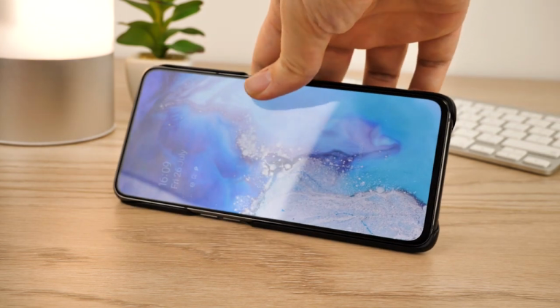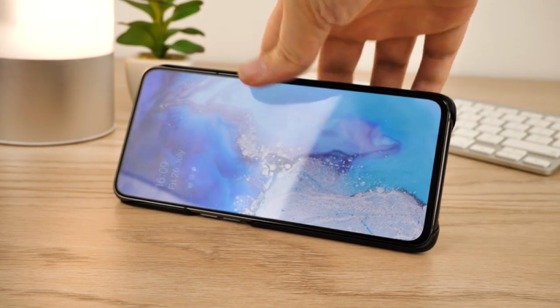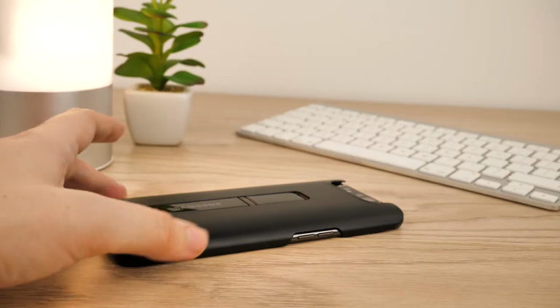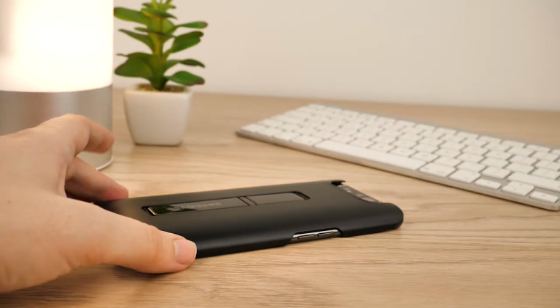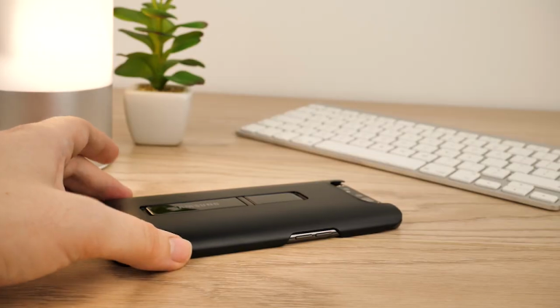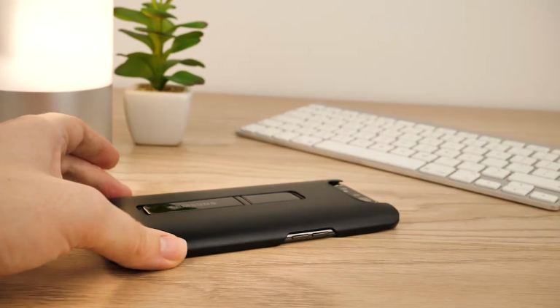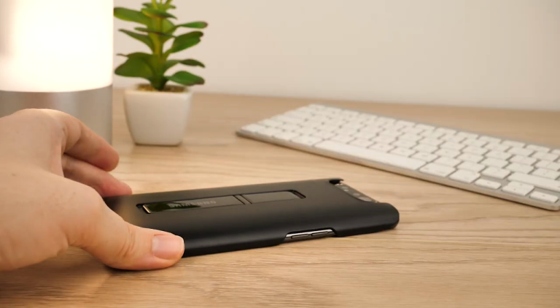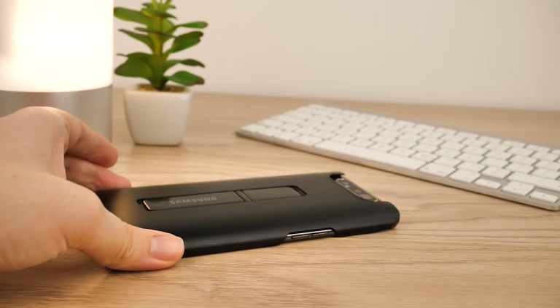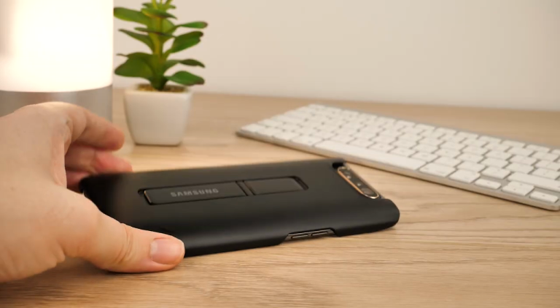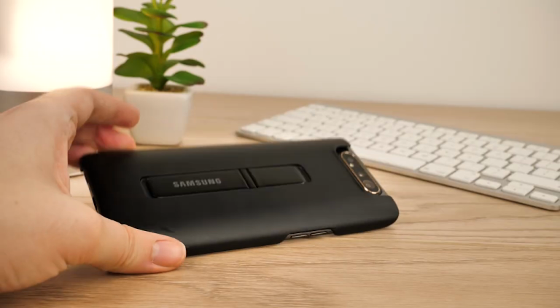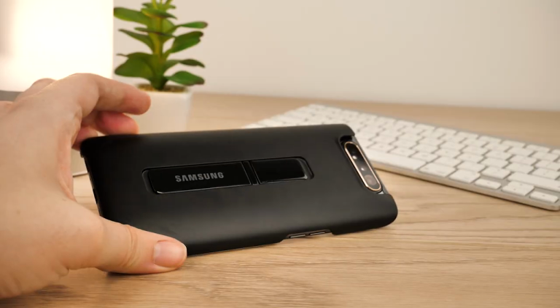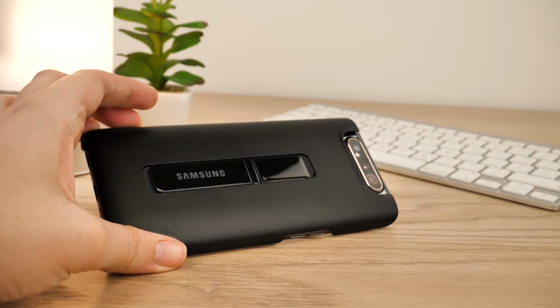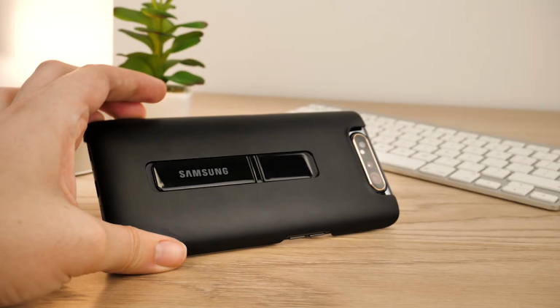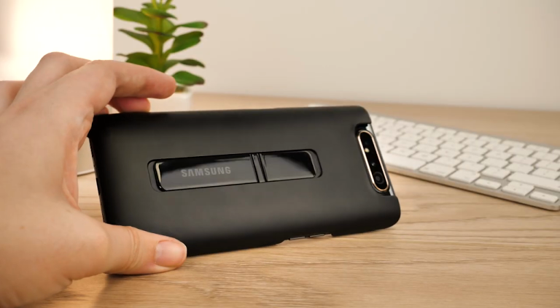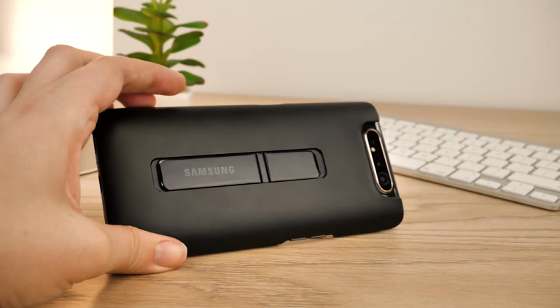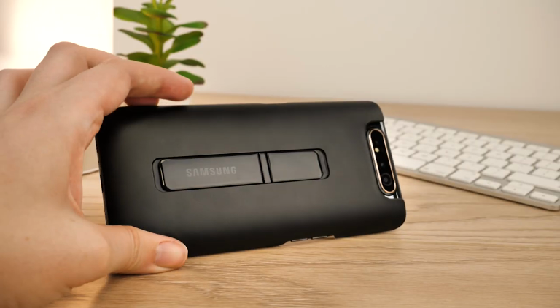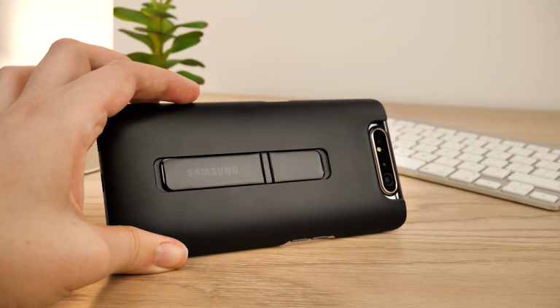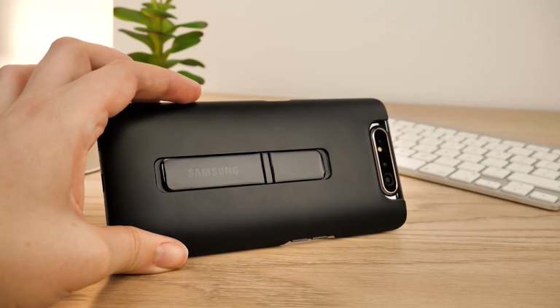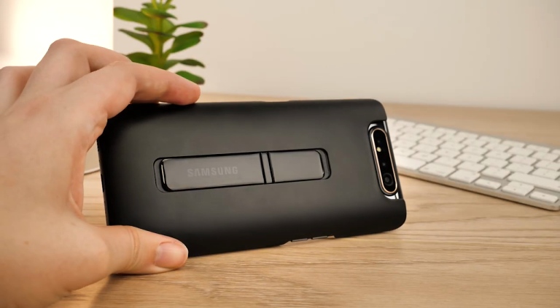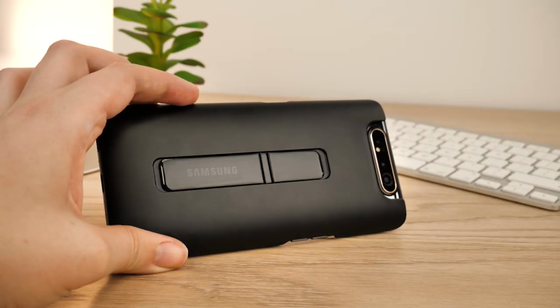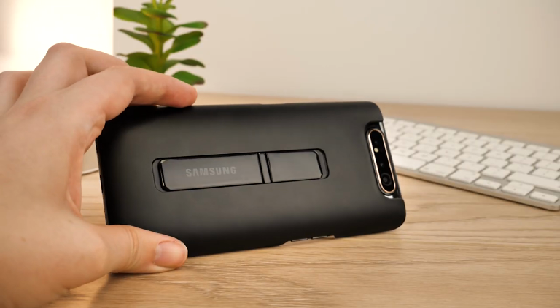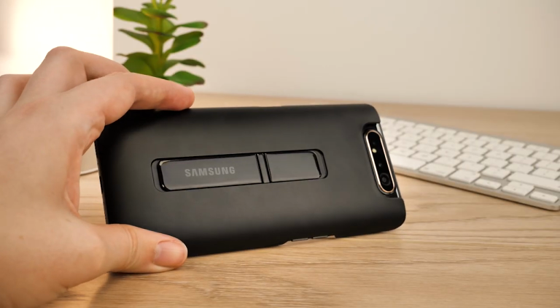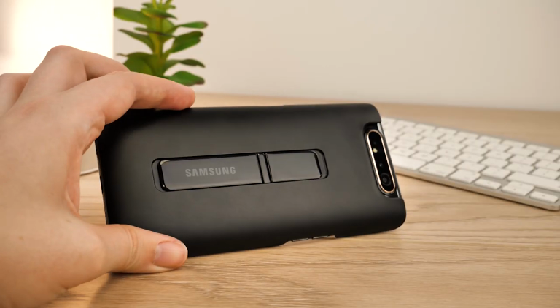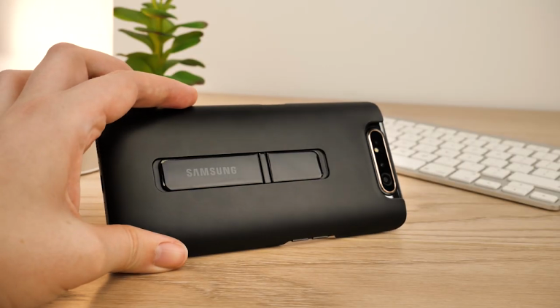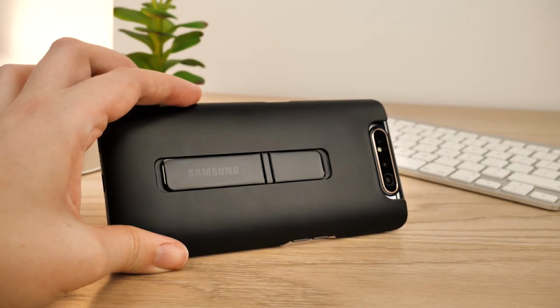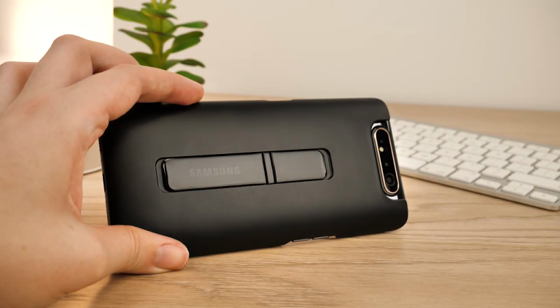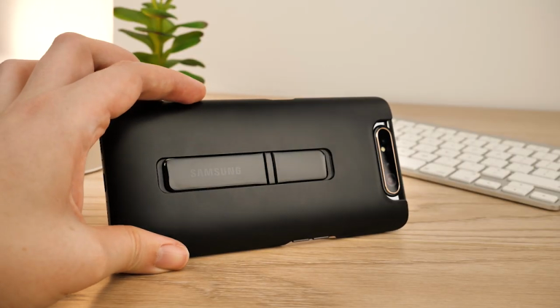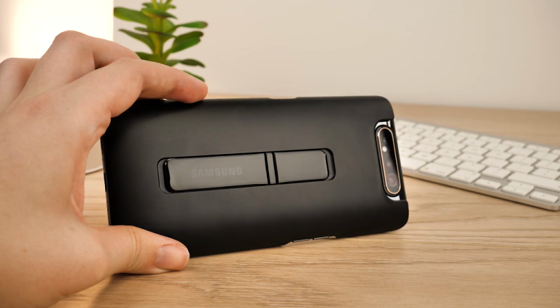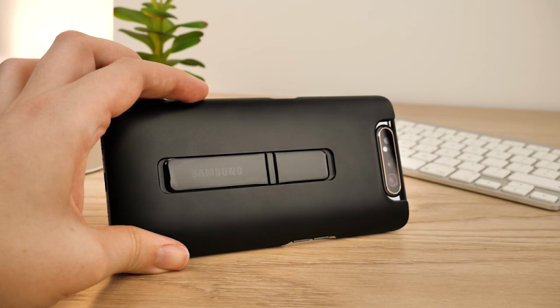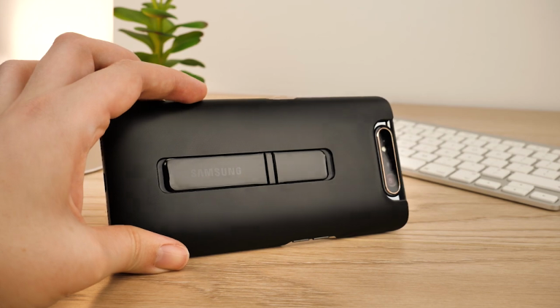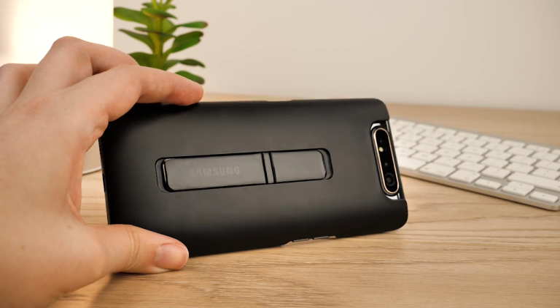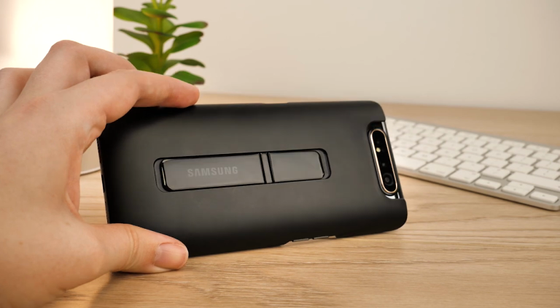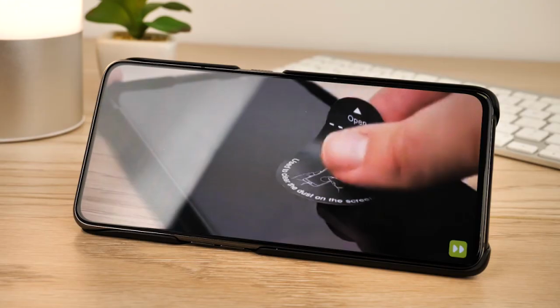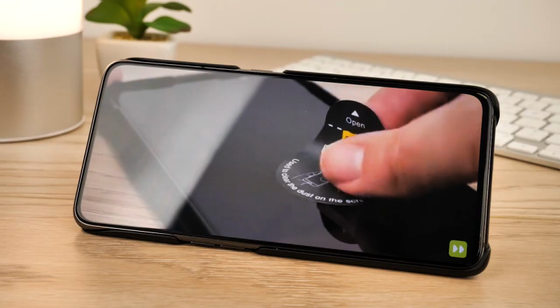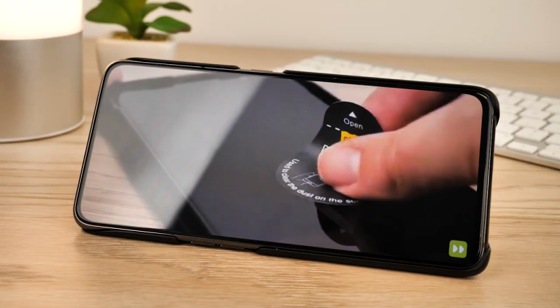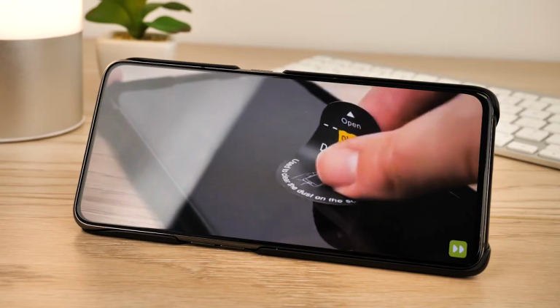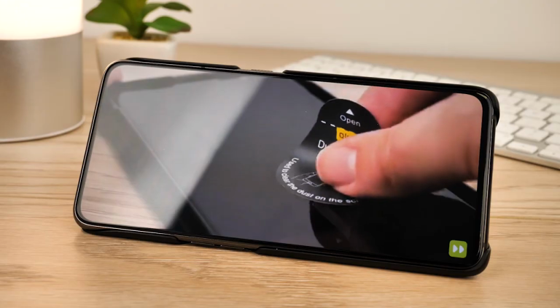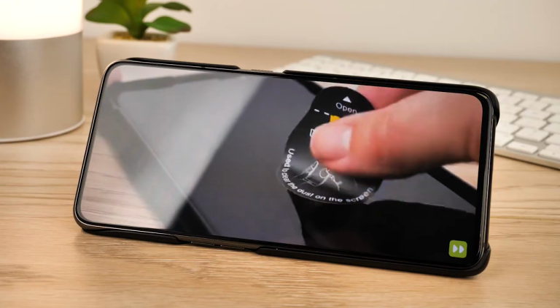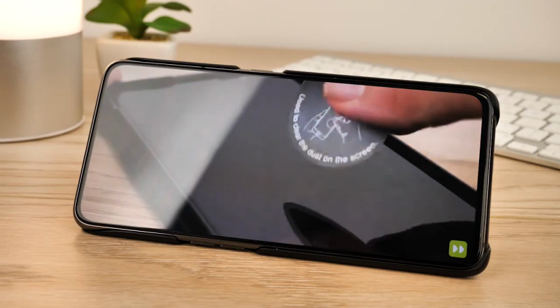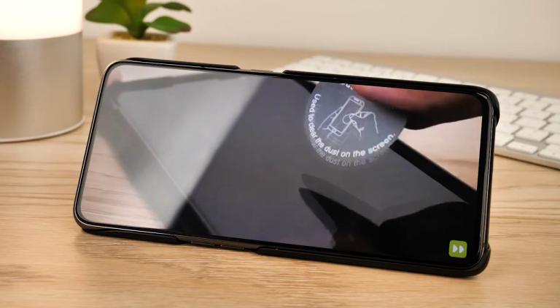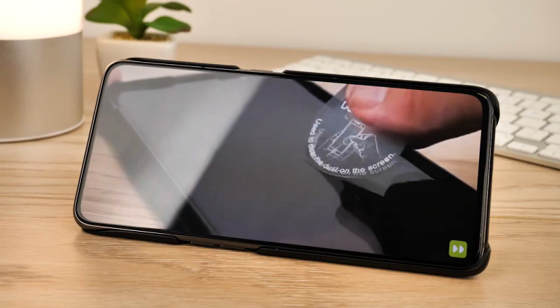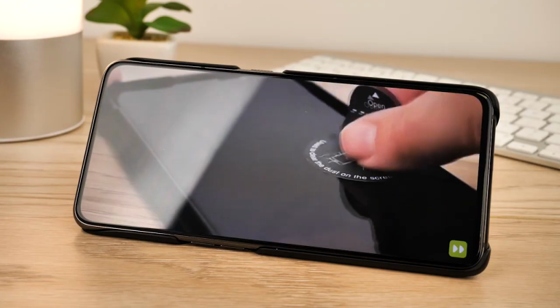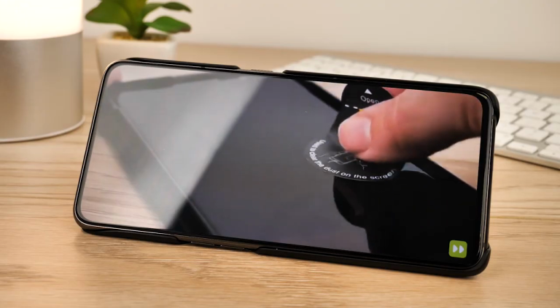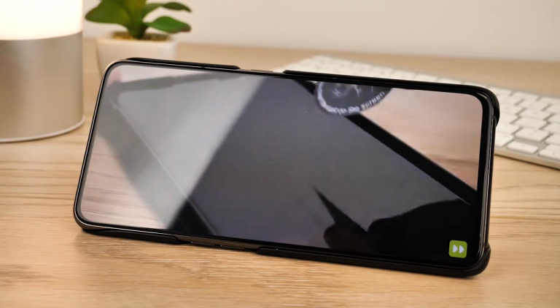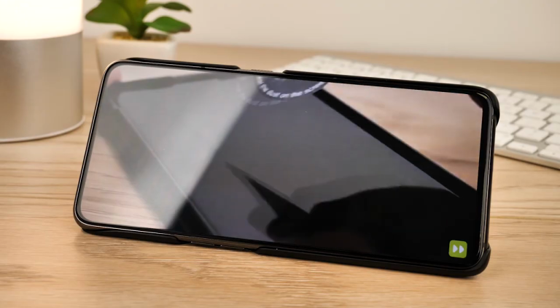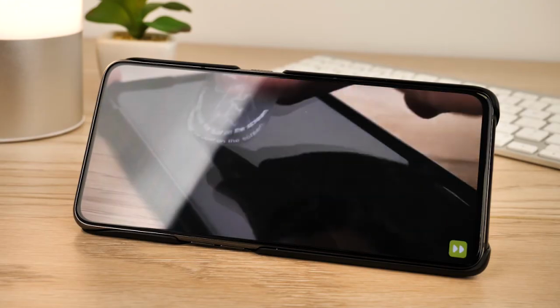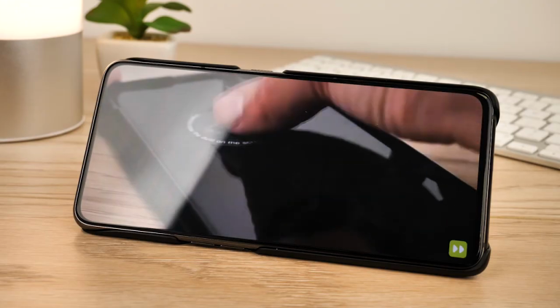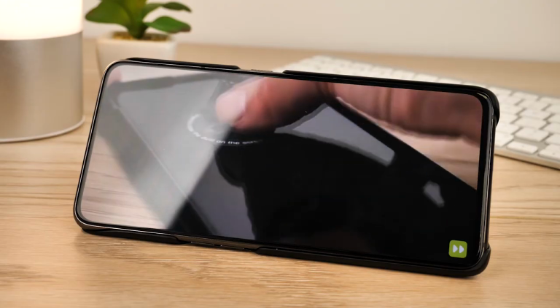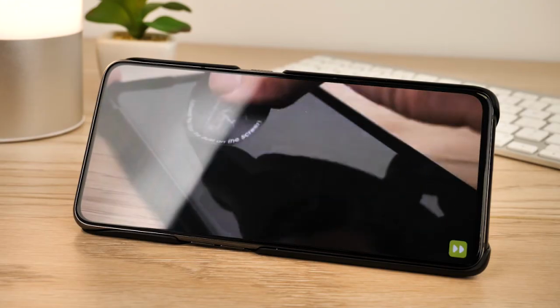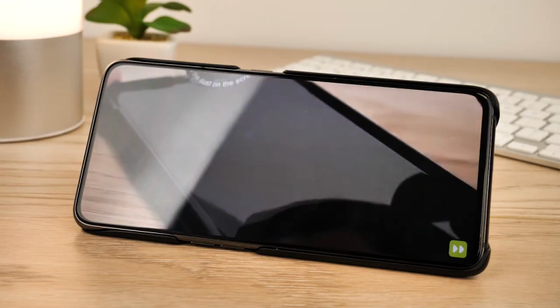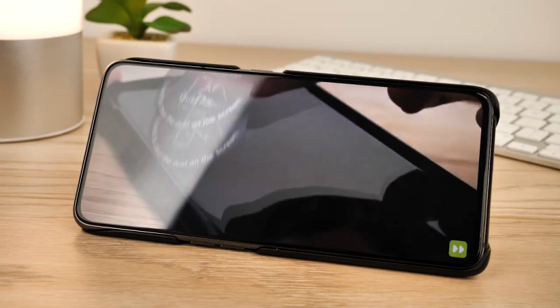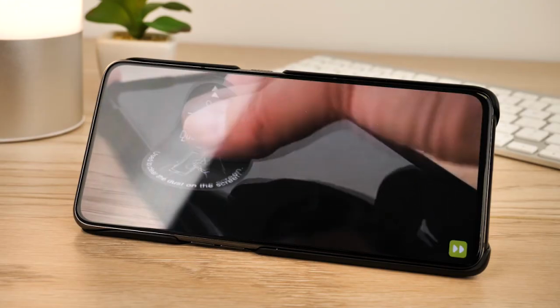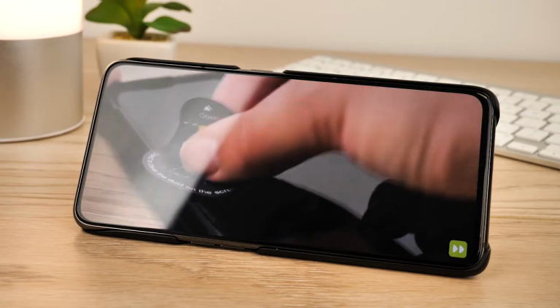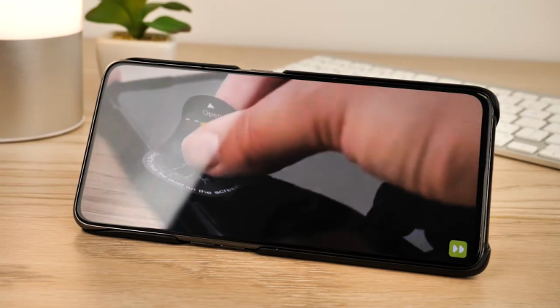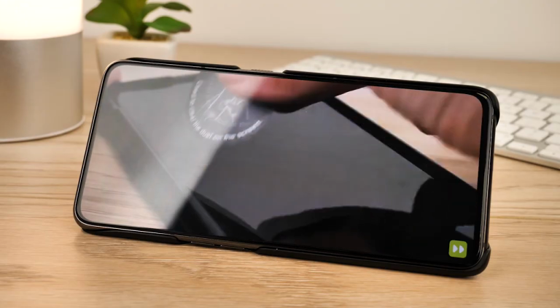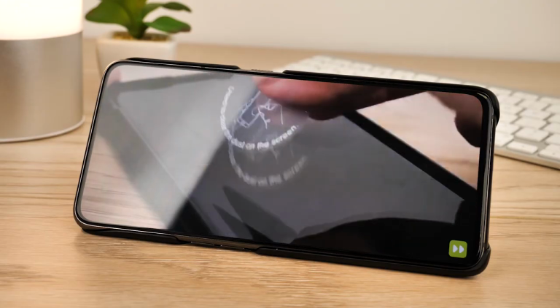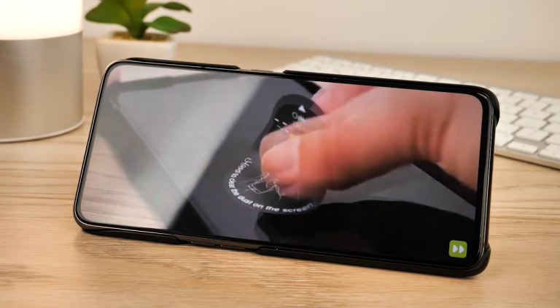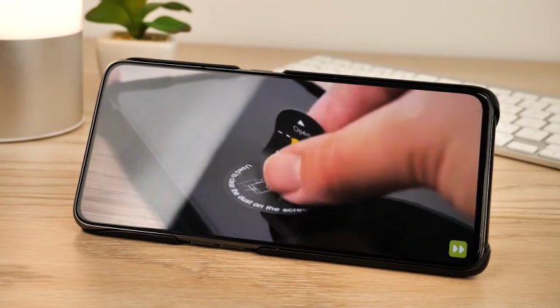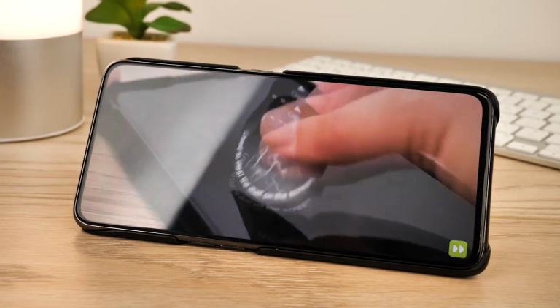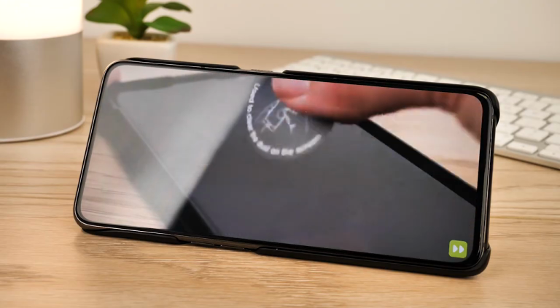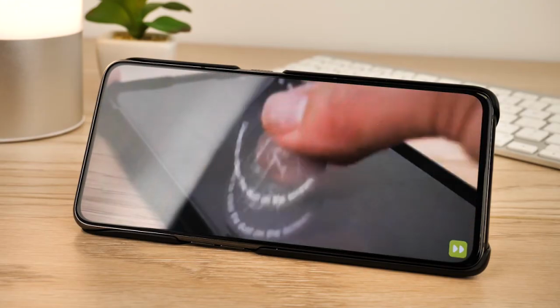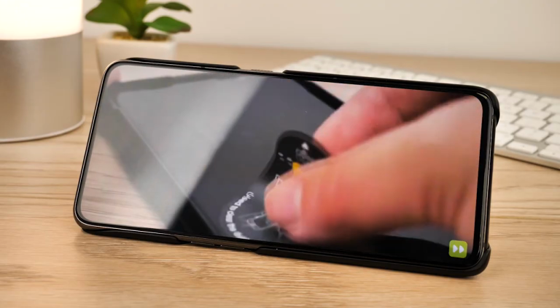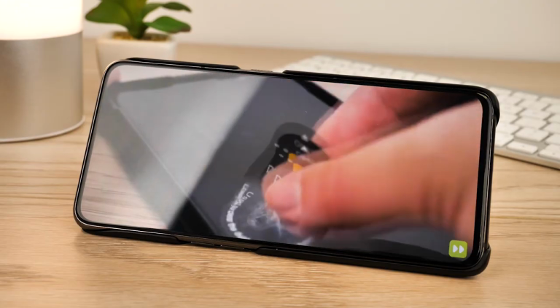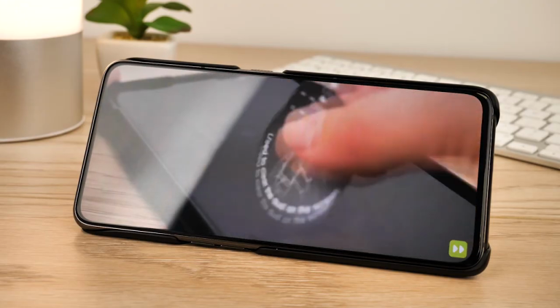Though this looks great, it does add a little extra bulk to an already weighted device, and unless you watch videos frequently in this way, you may want to opt for a thinner option.